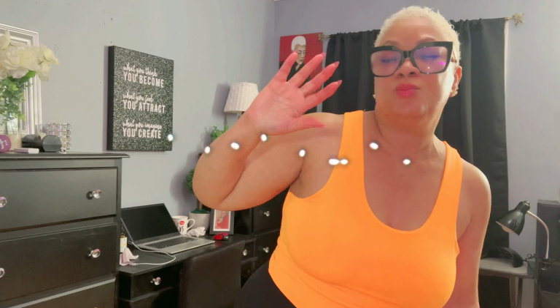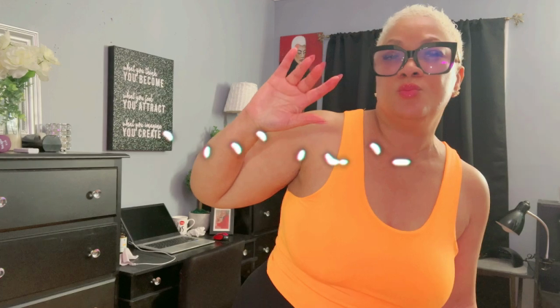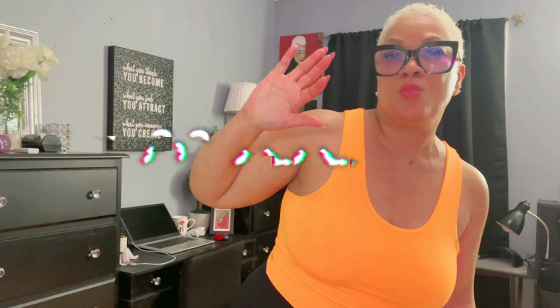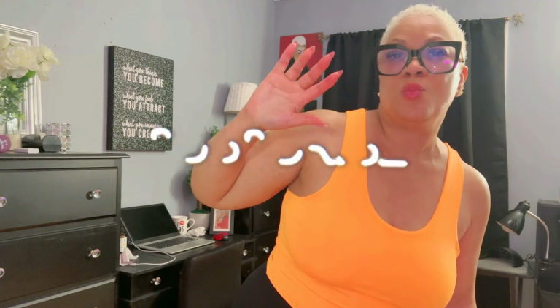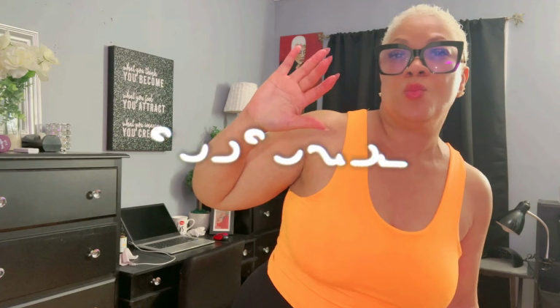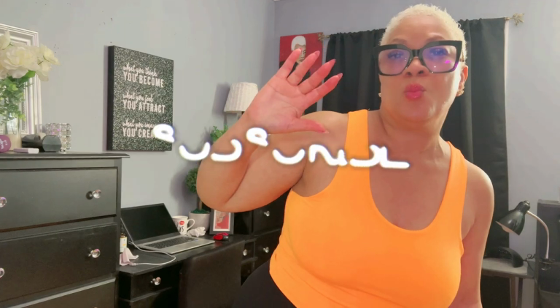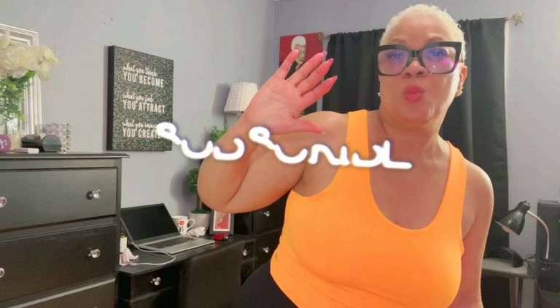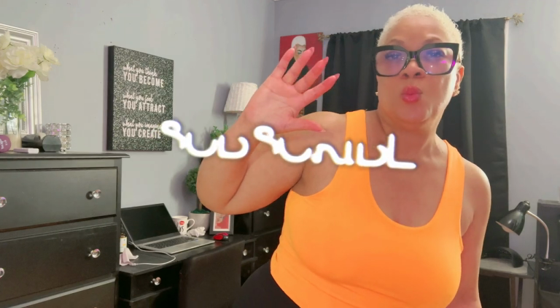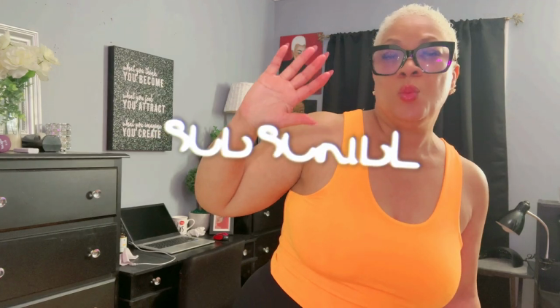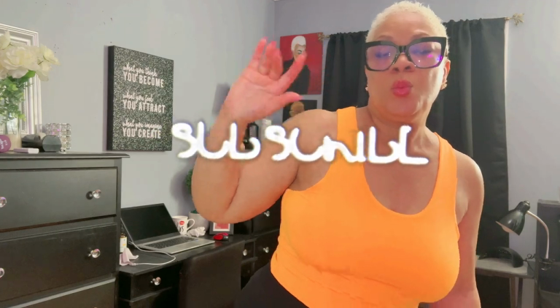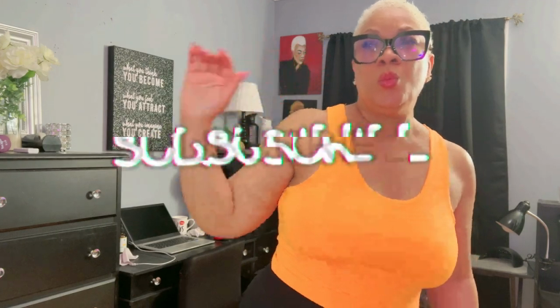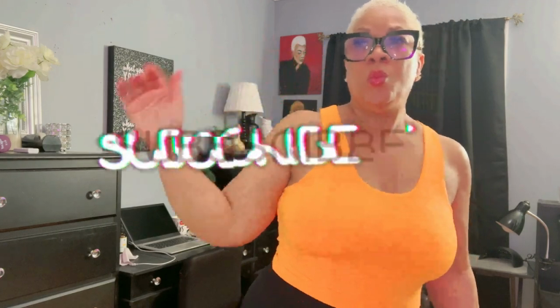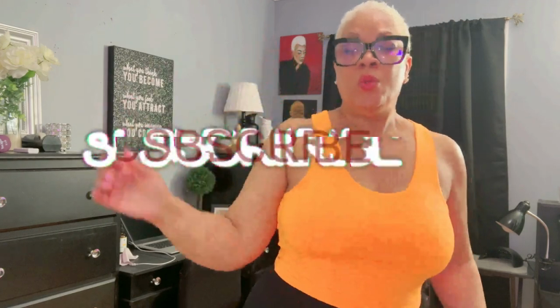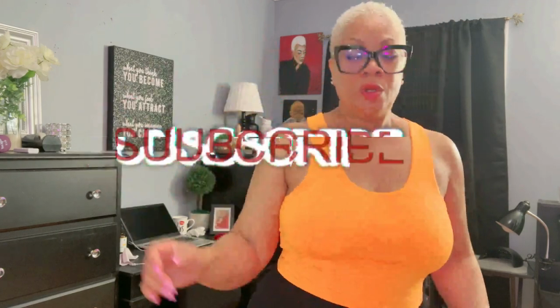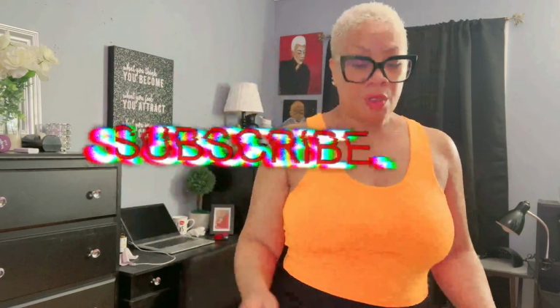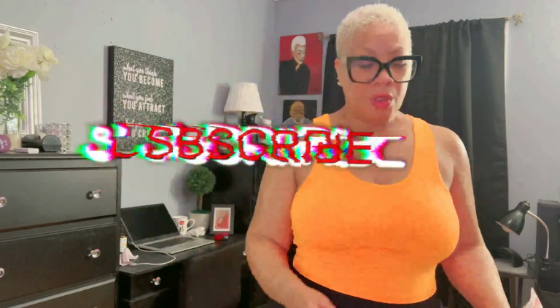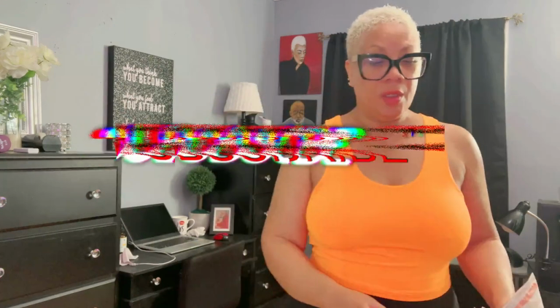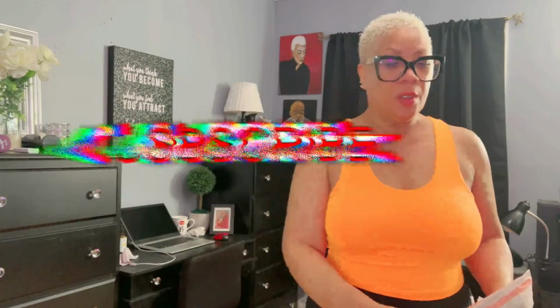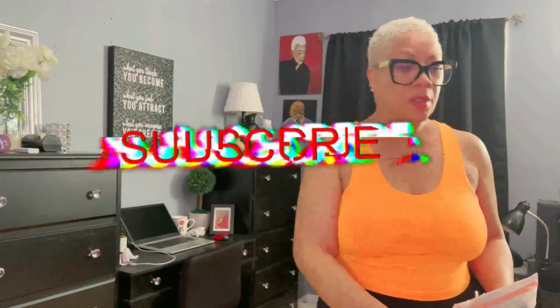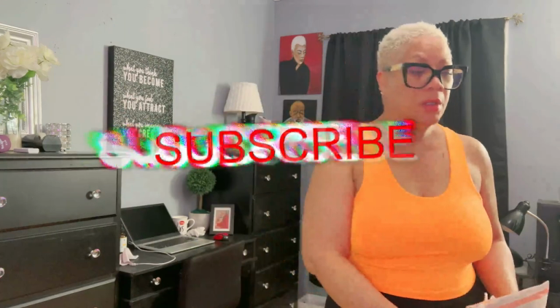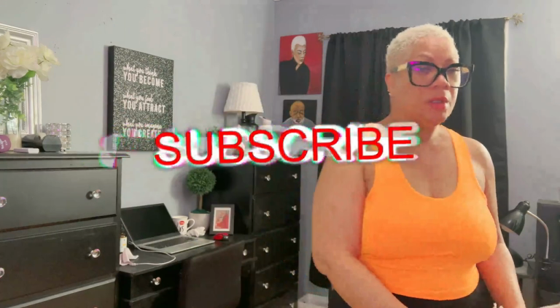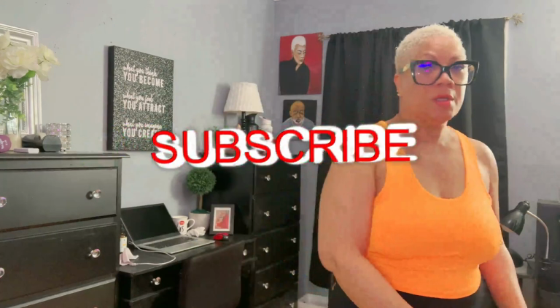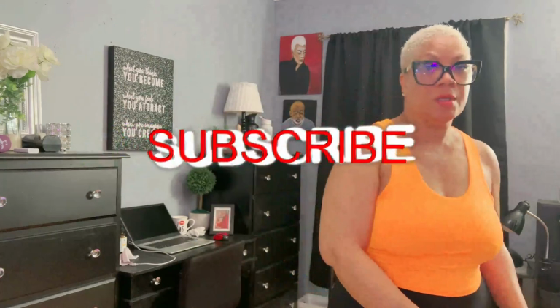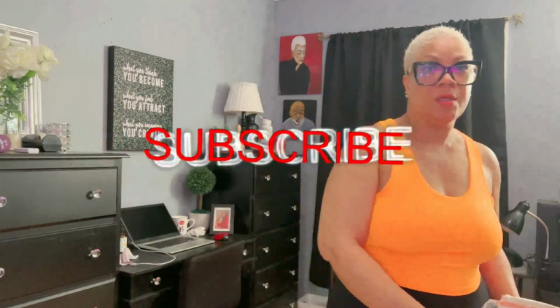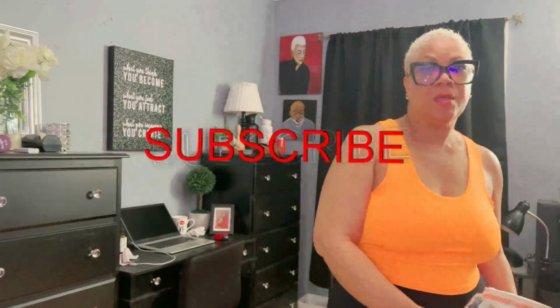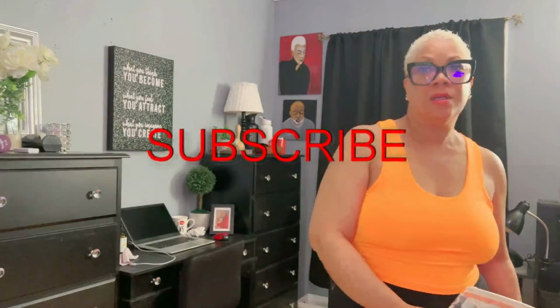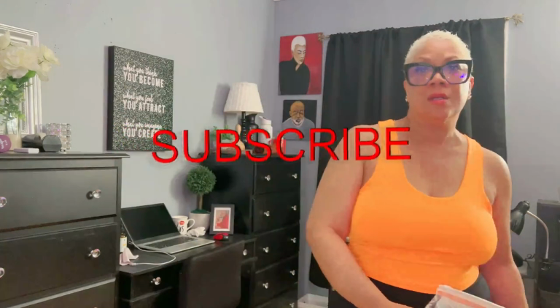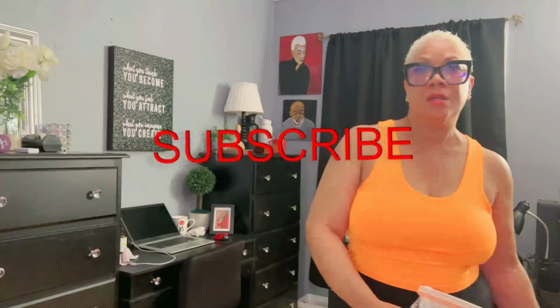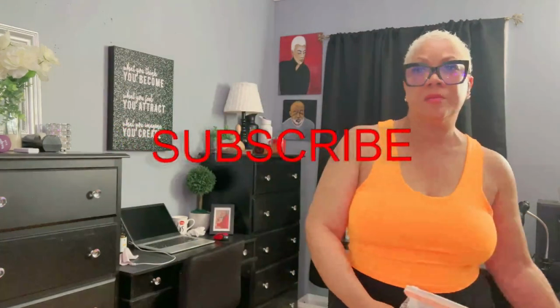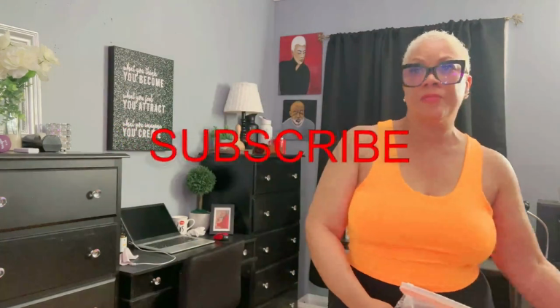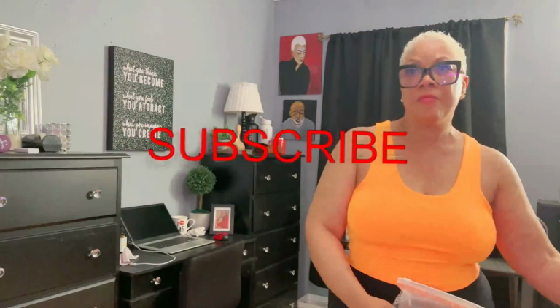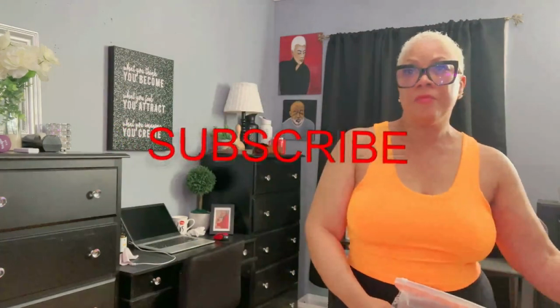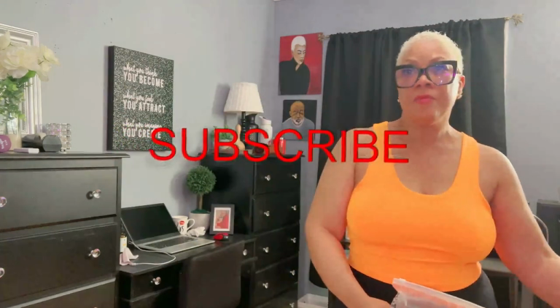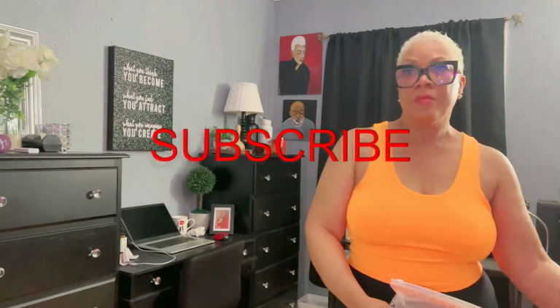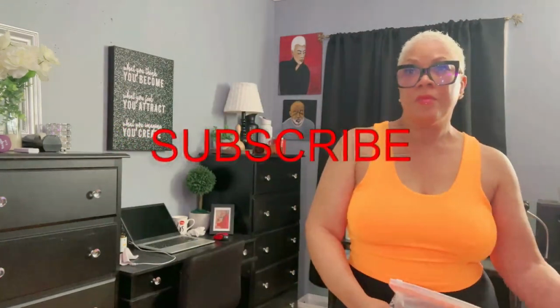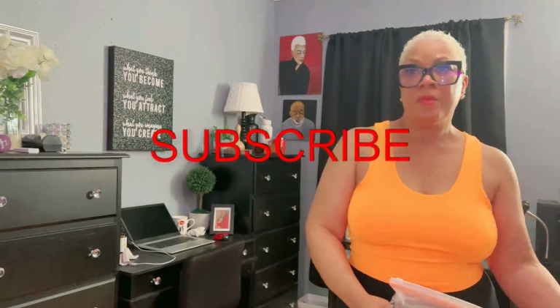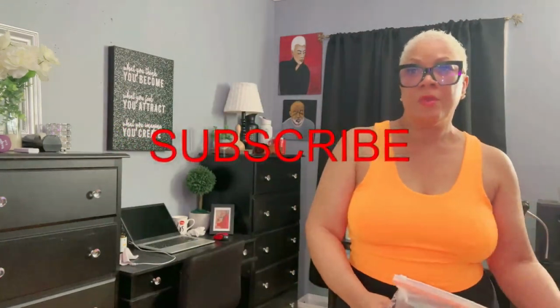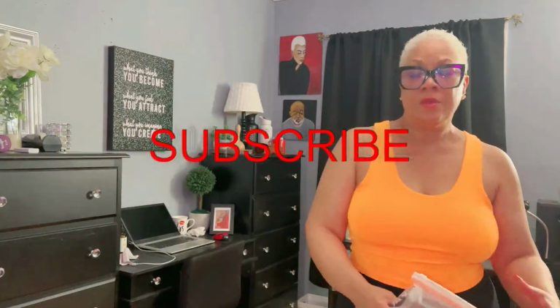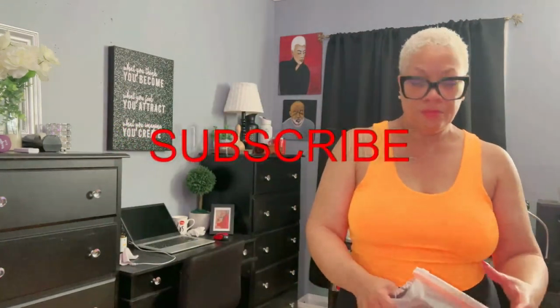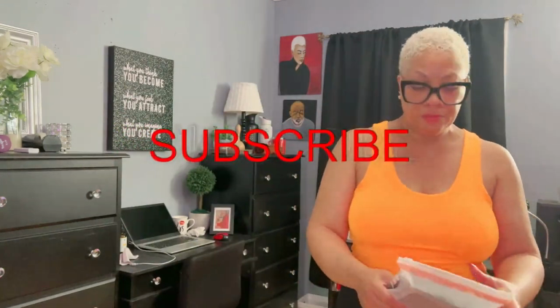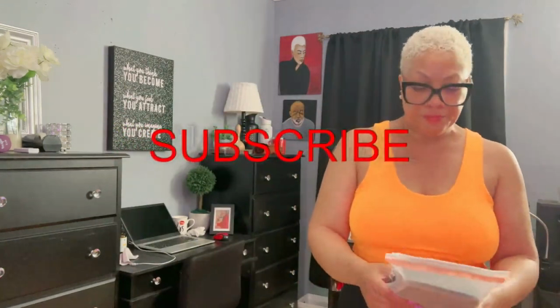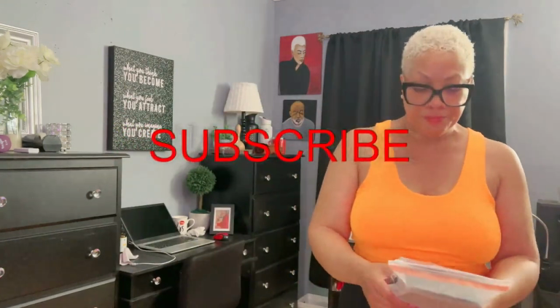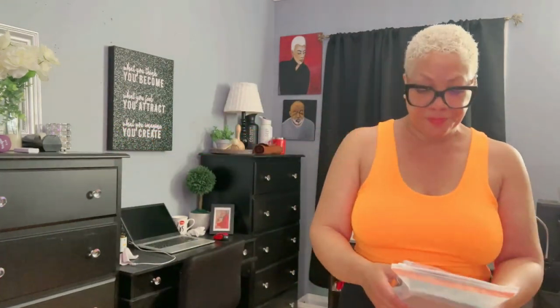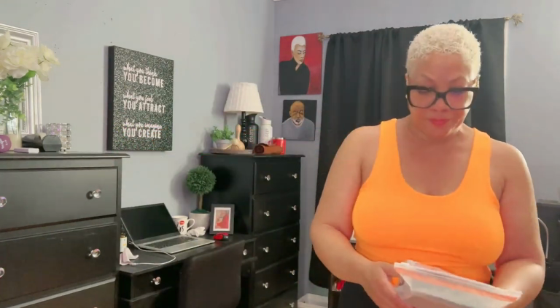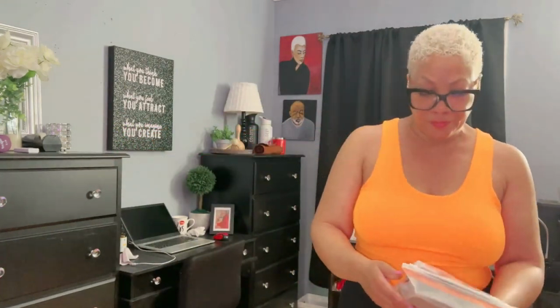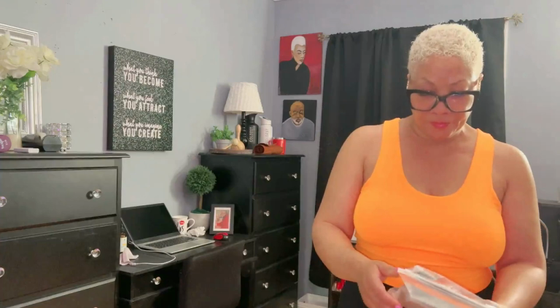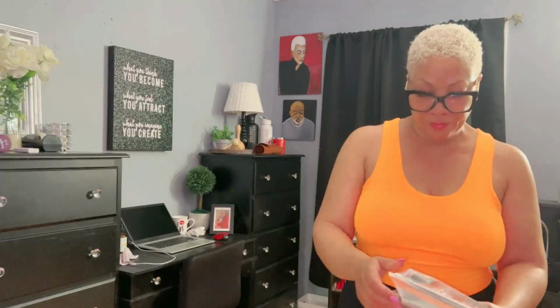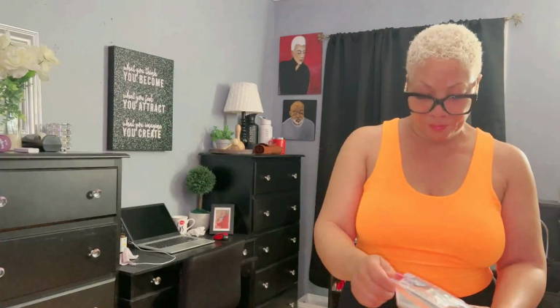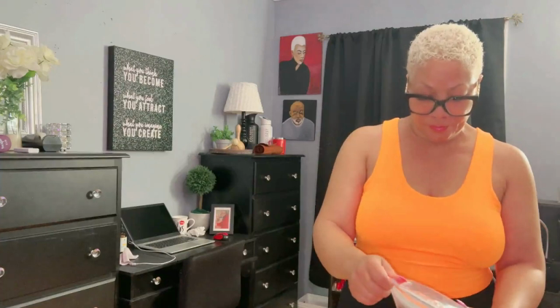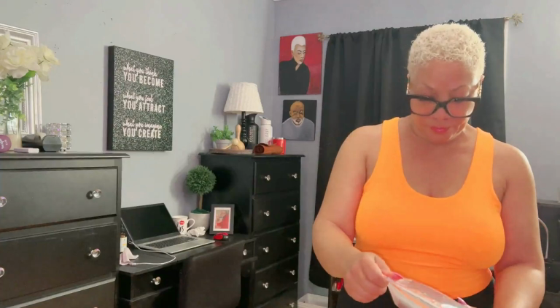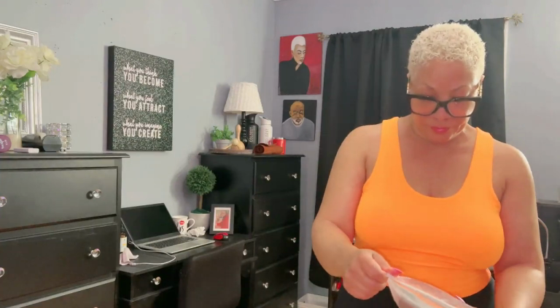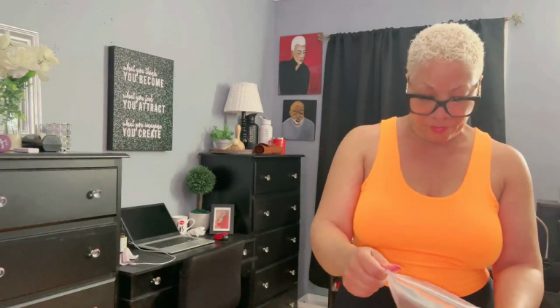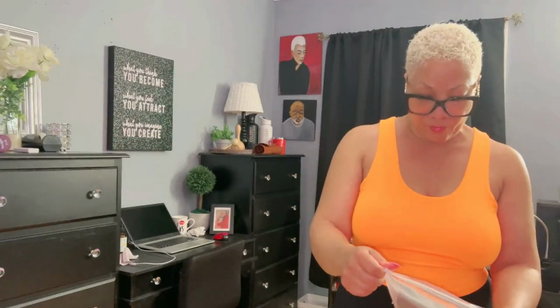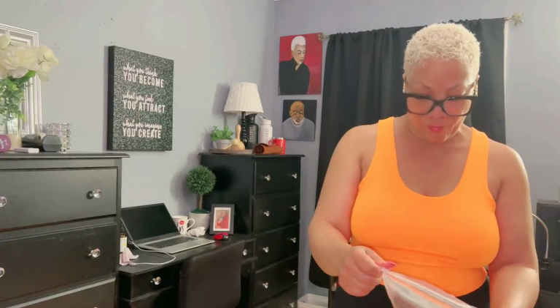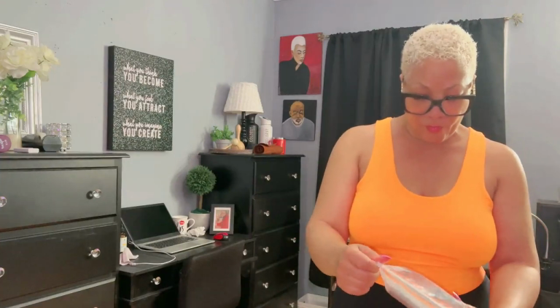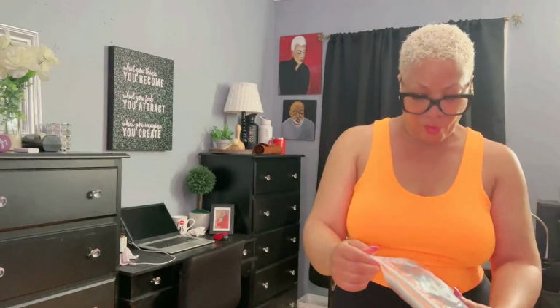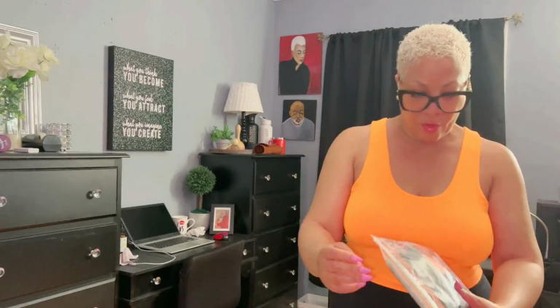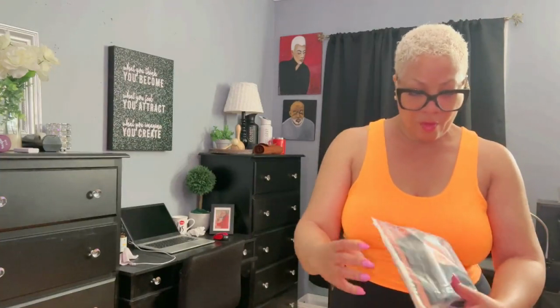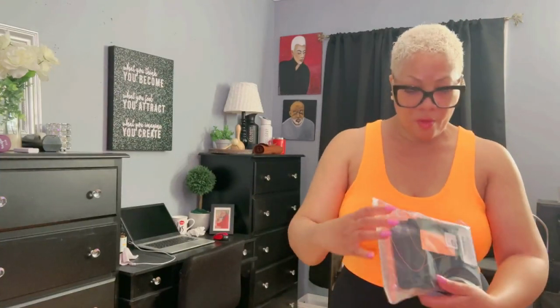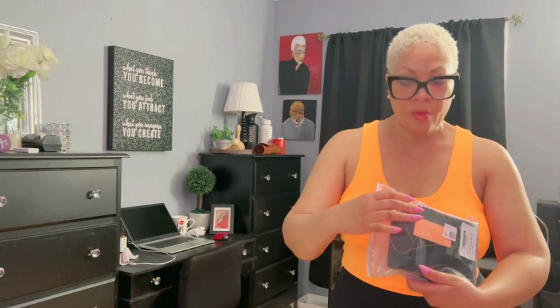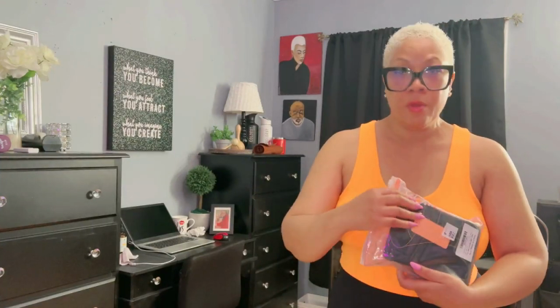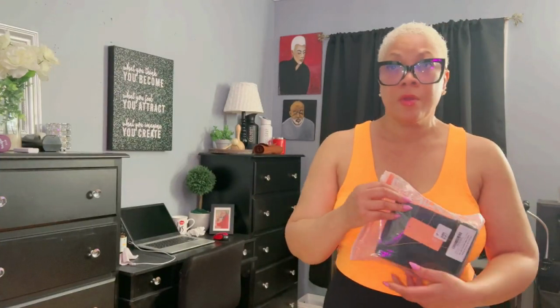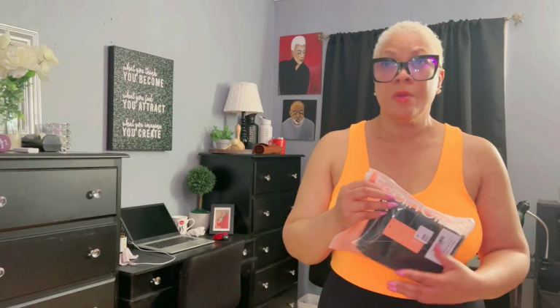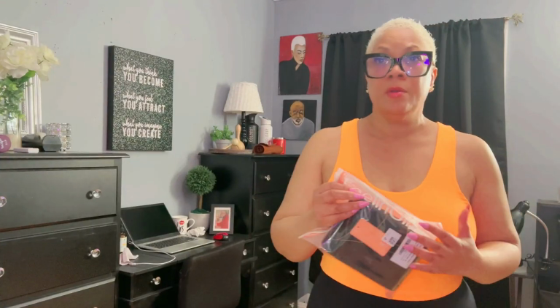Hey, hey, my beauties, this is Sweet Angel. Y'all, today we are getting ready to do a product review.